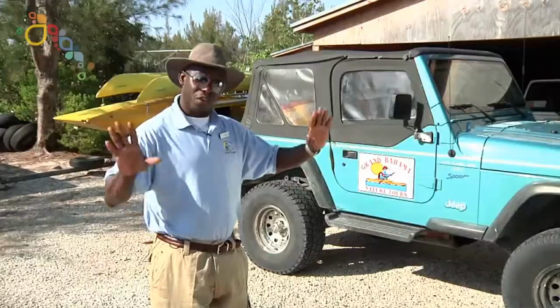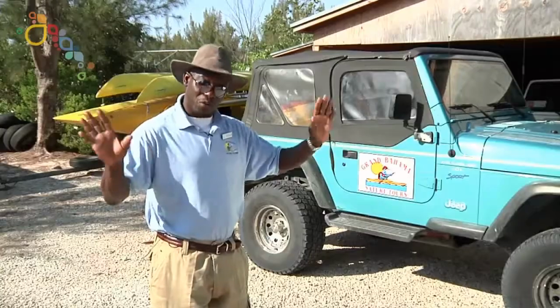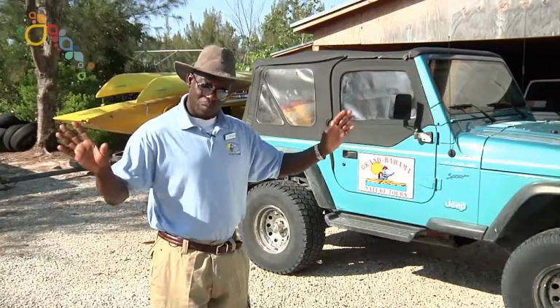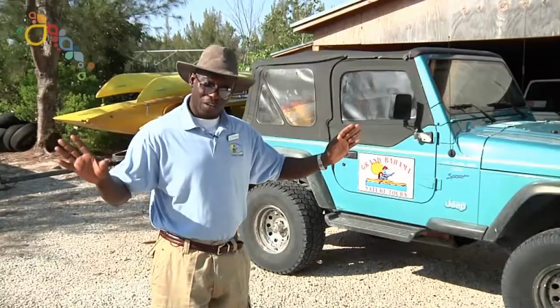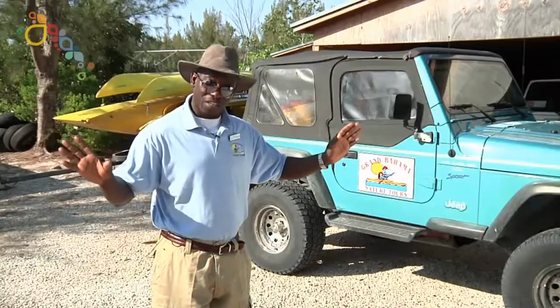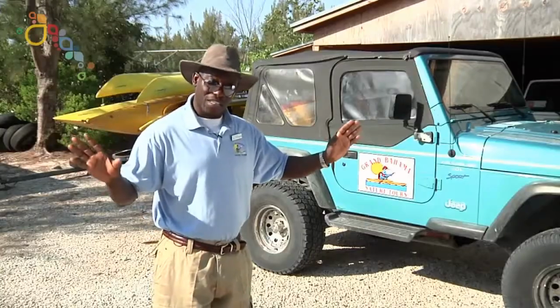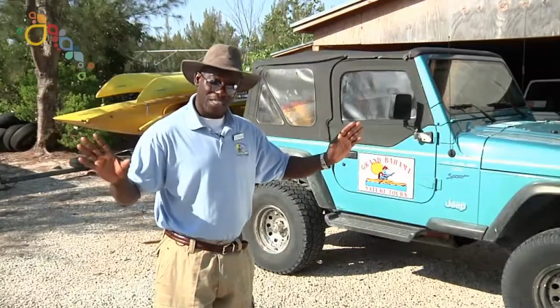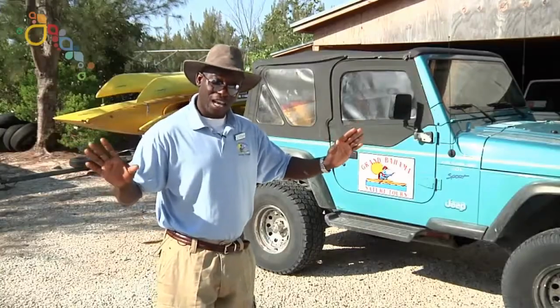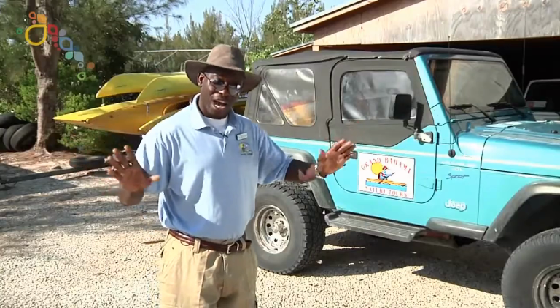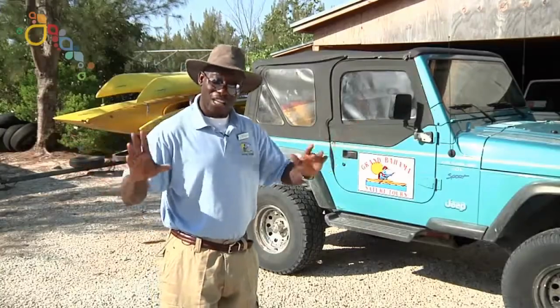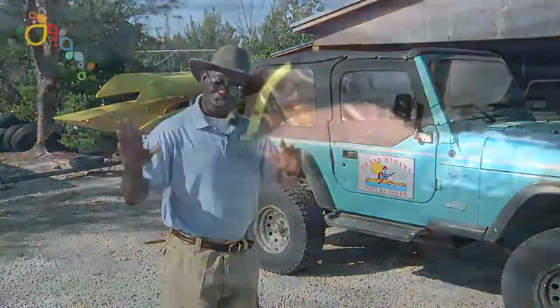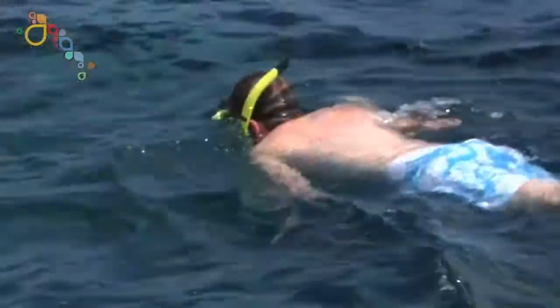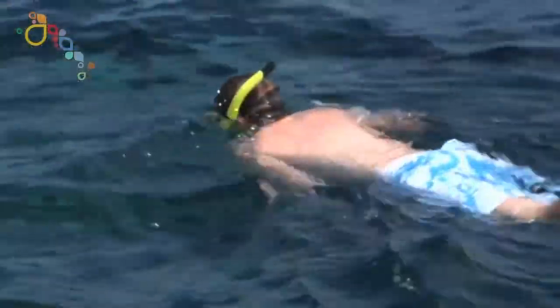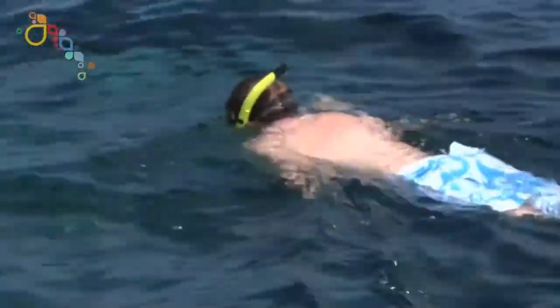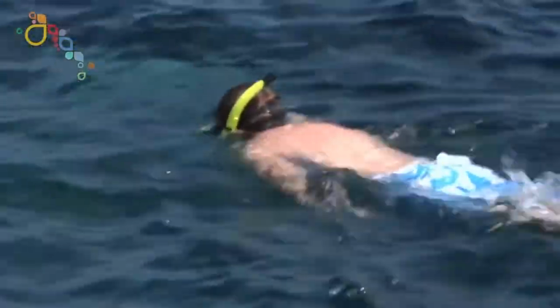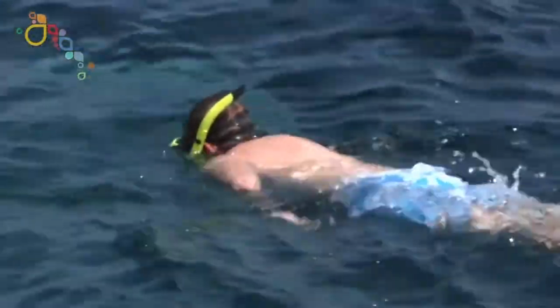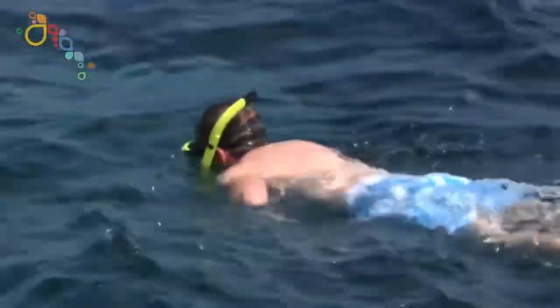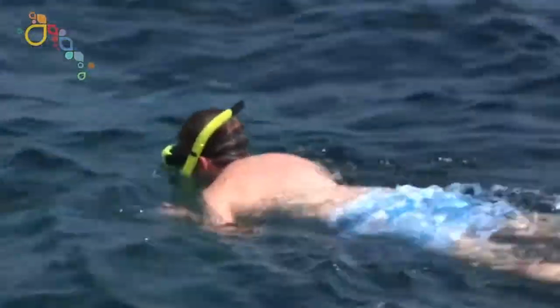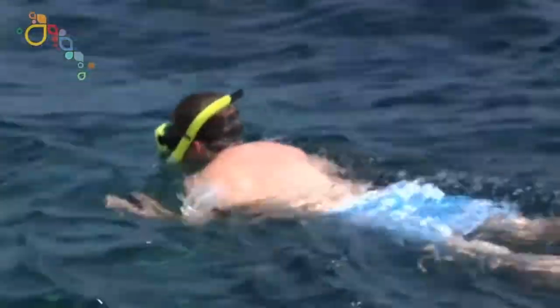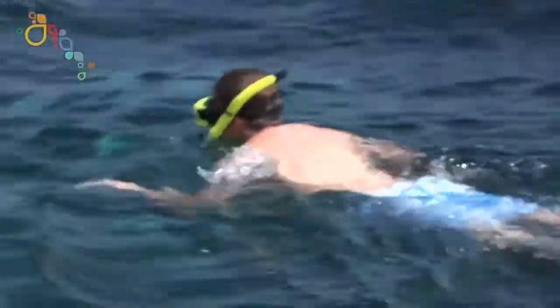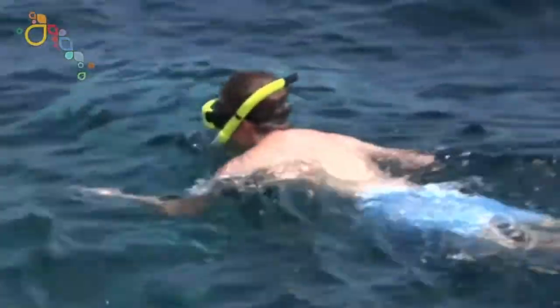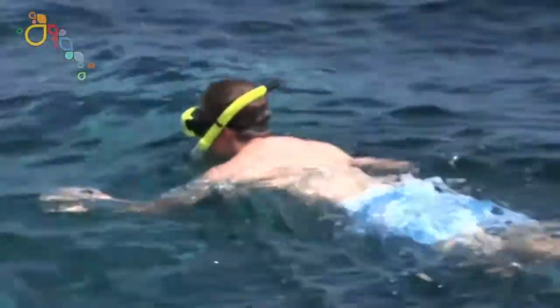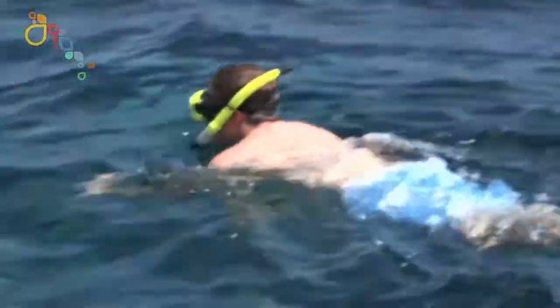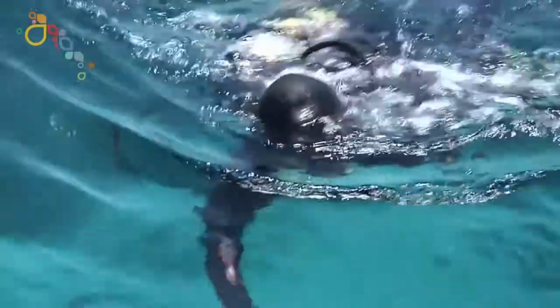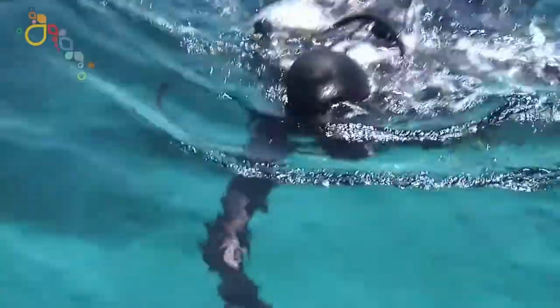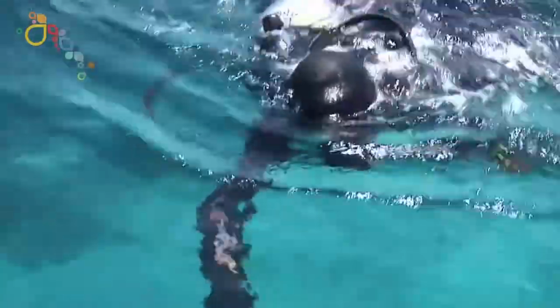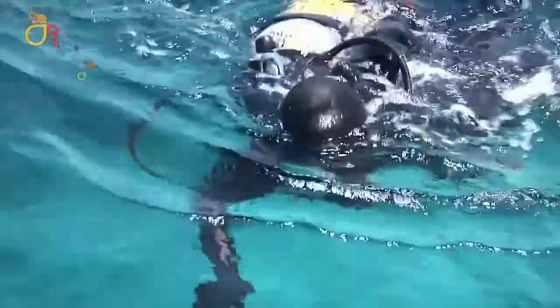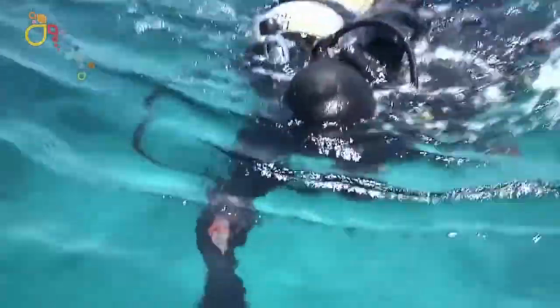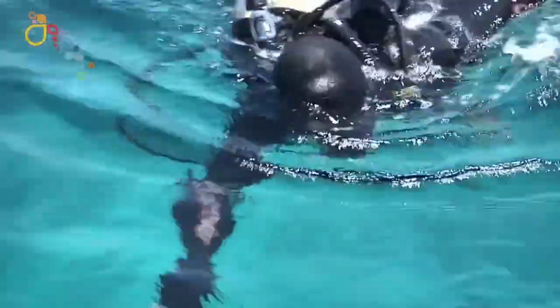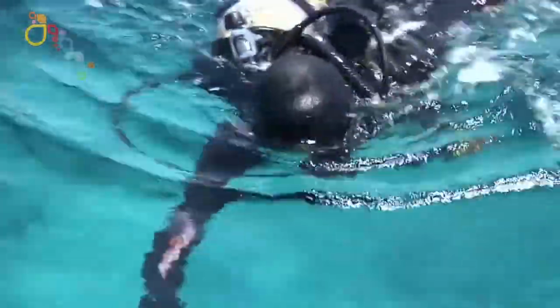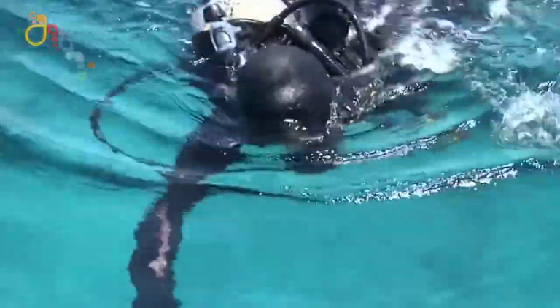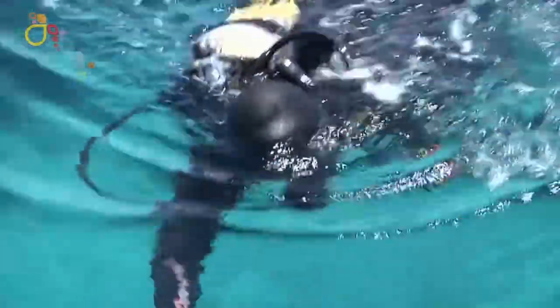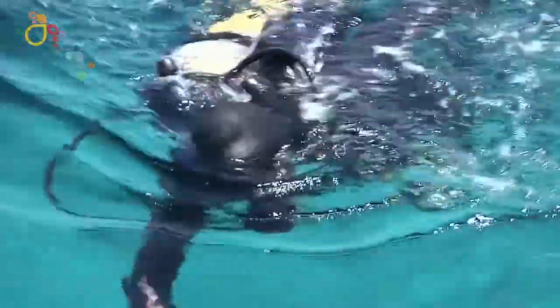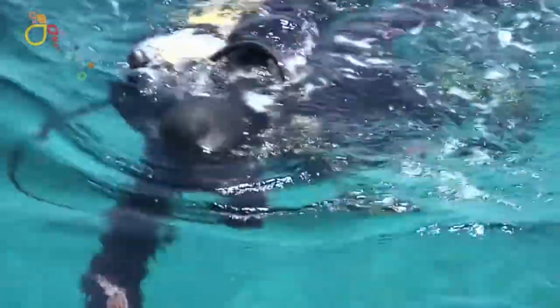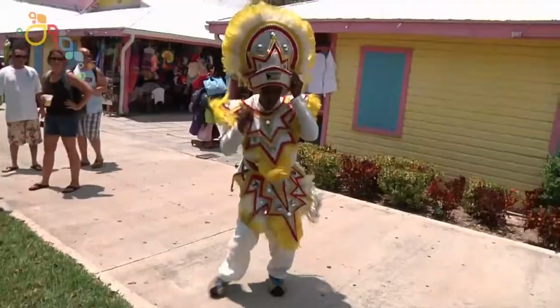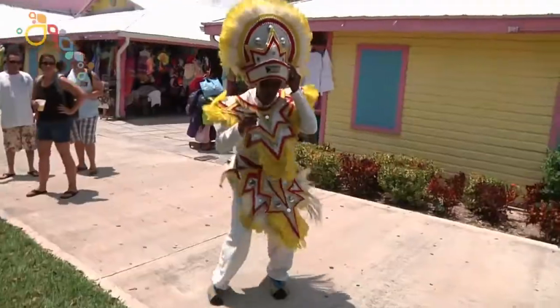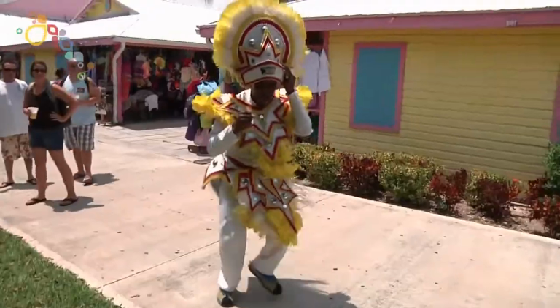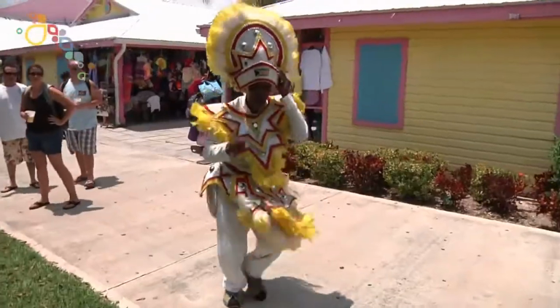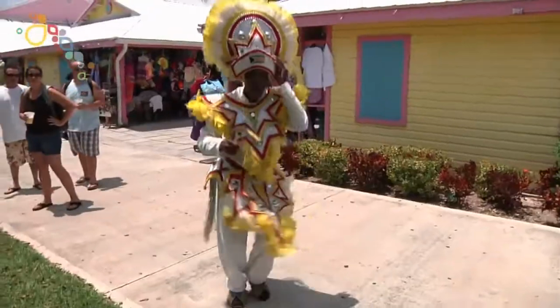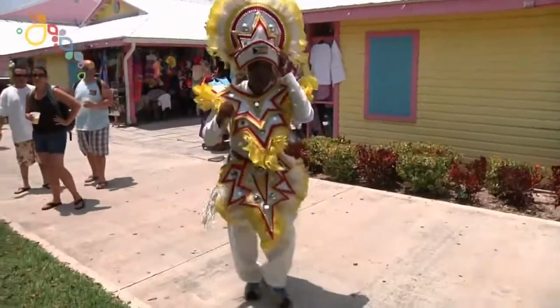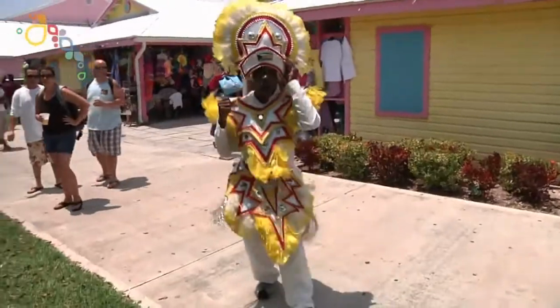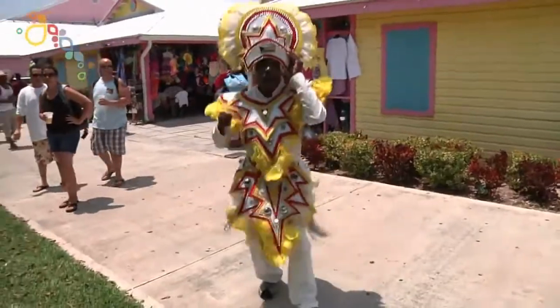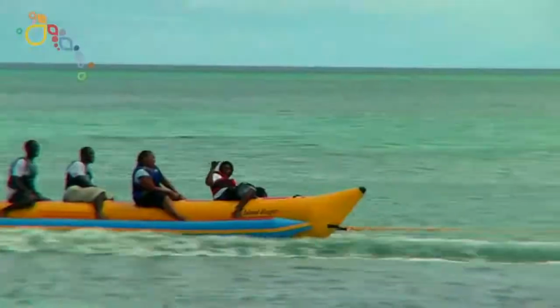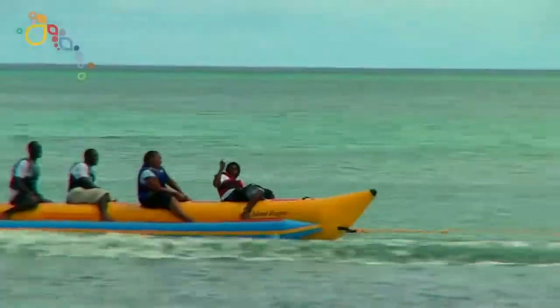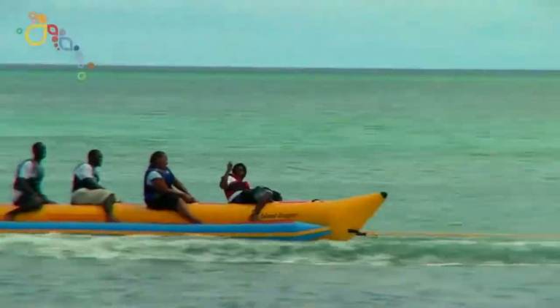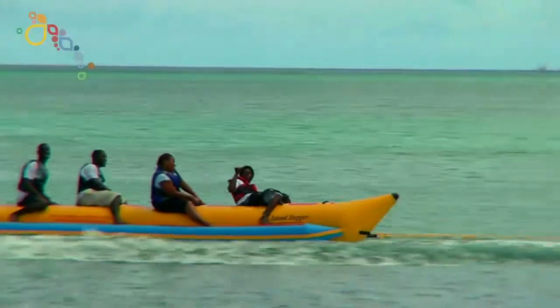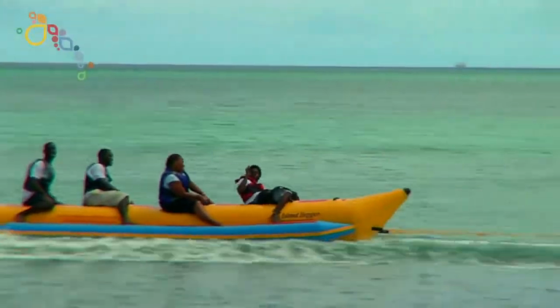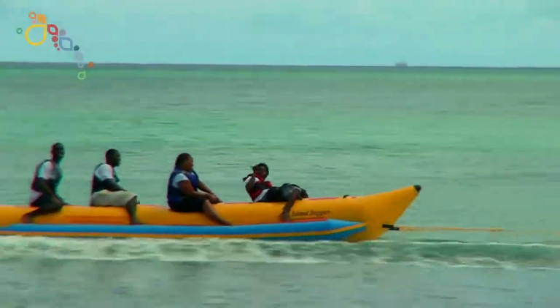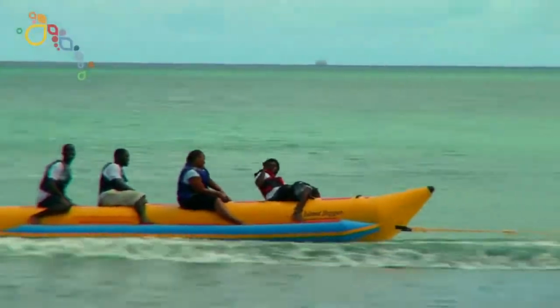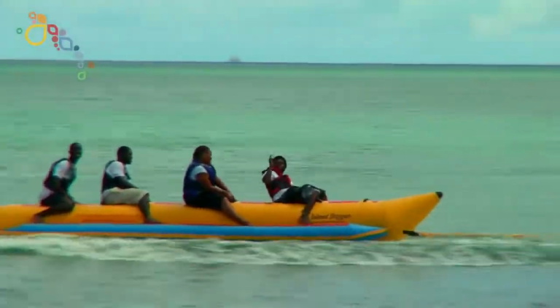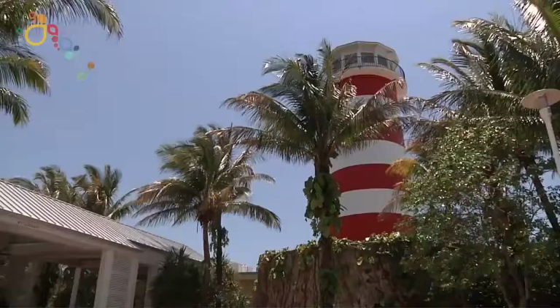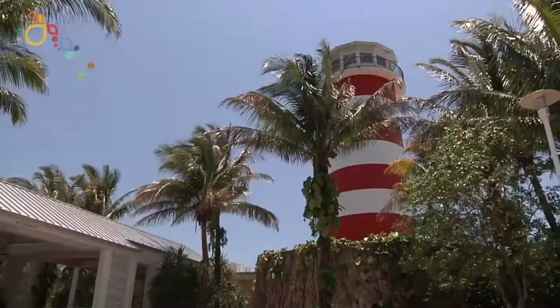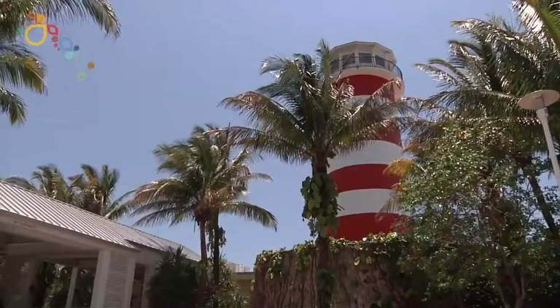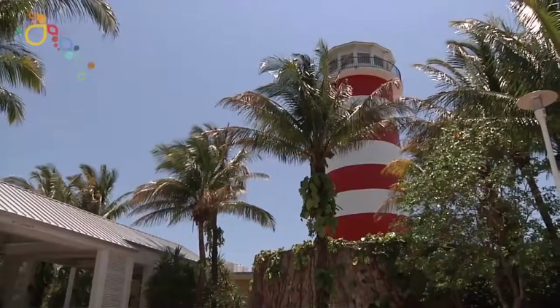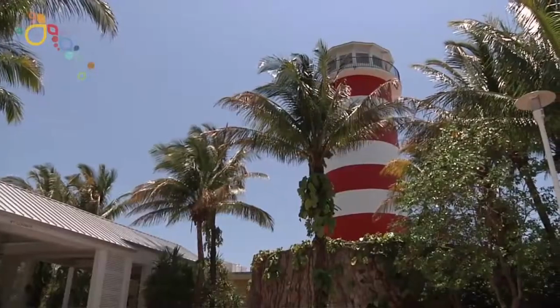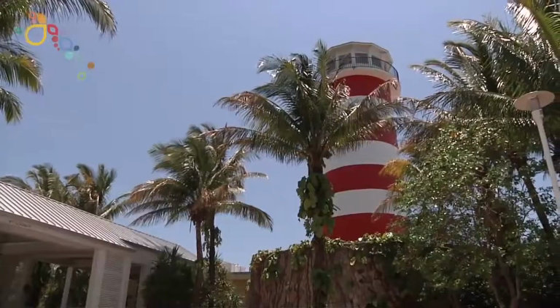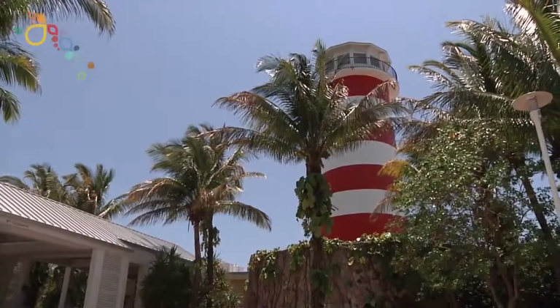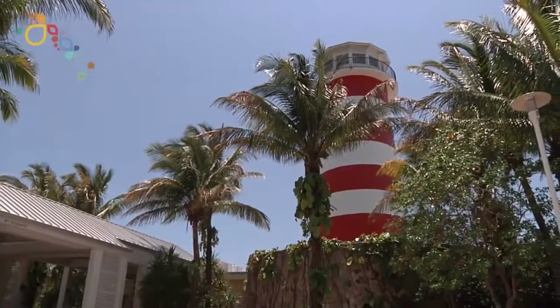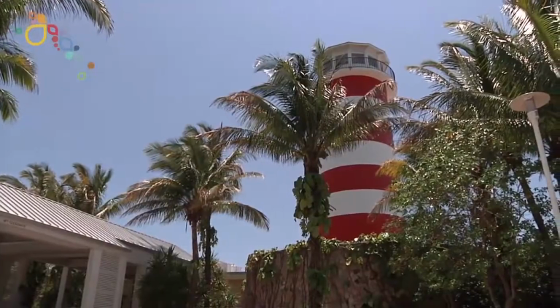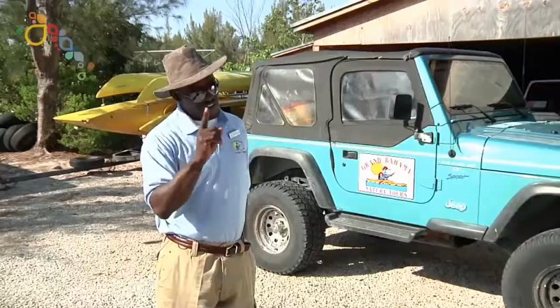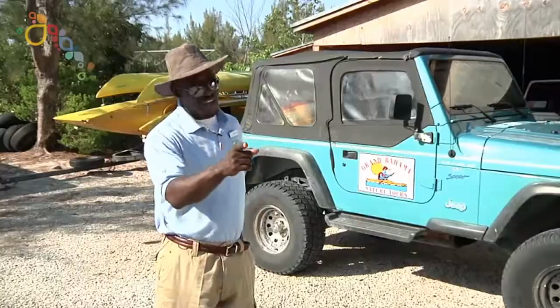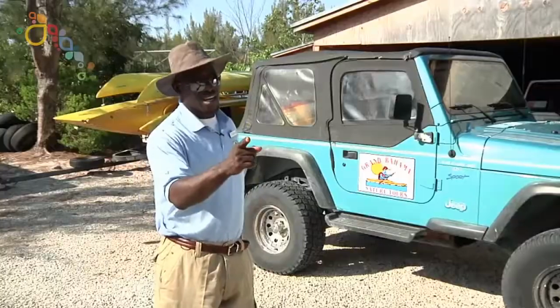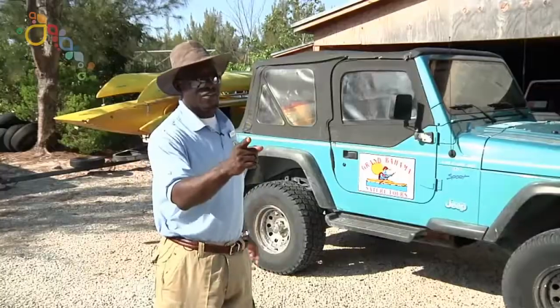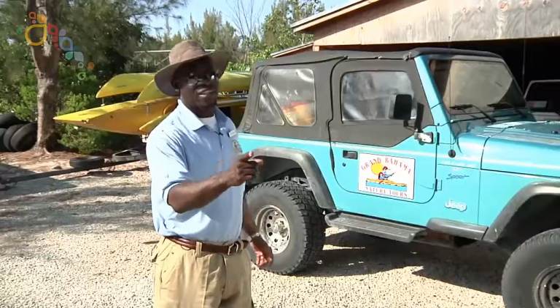For you birders, snorkelers, scuba divers — Grand Bahama truly has it all. You're gonna love it!